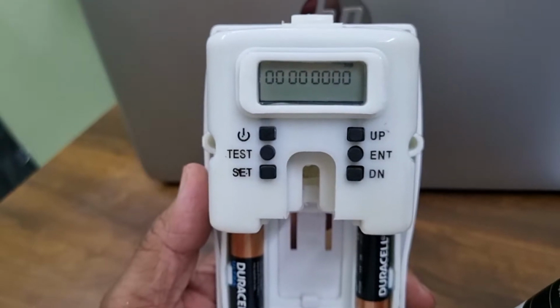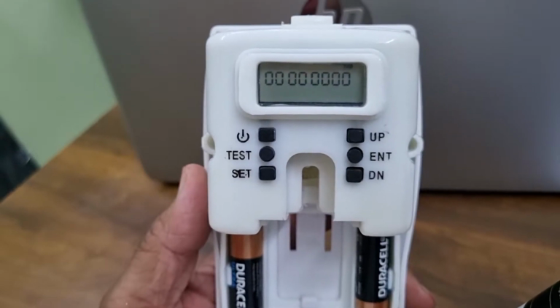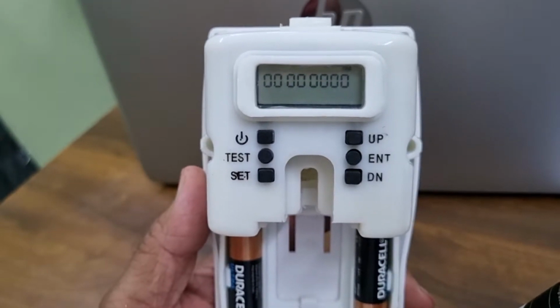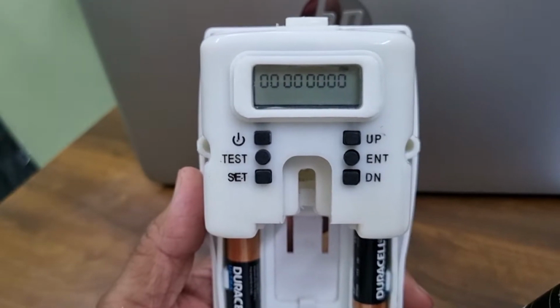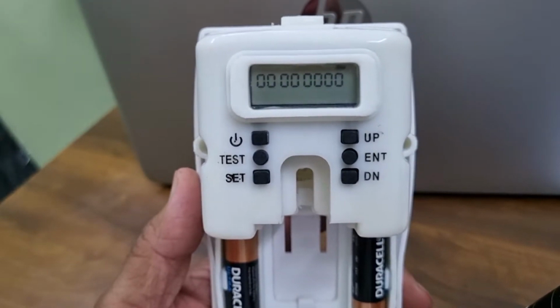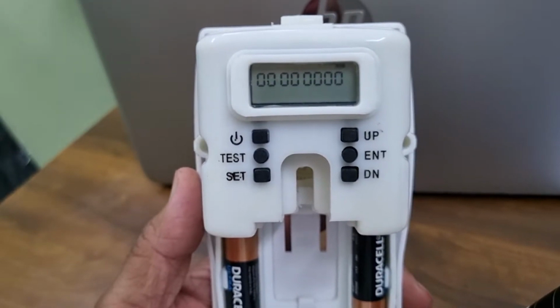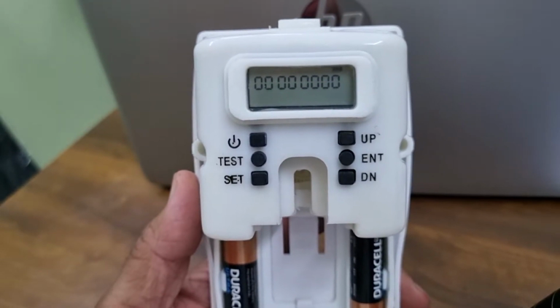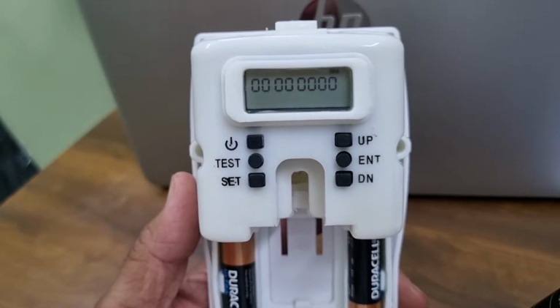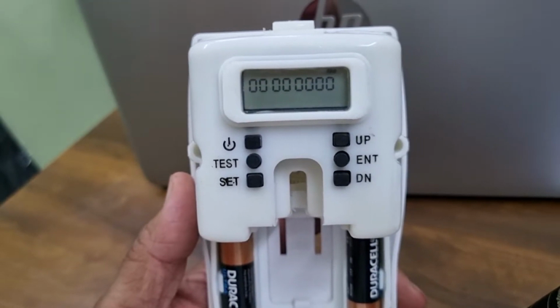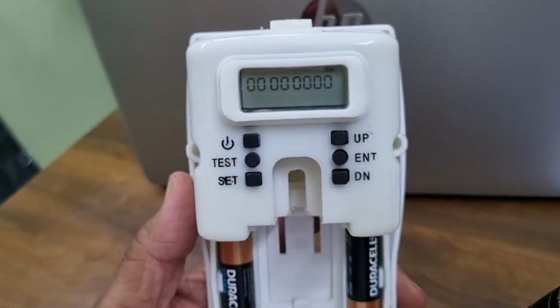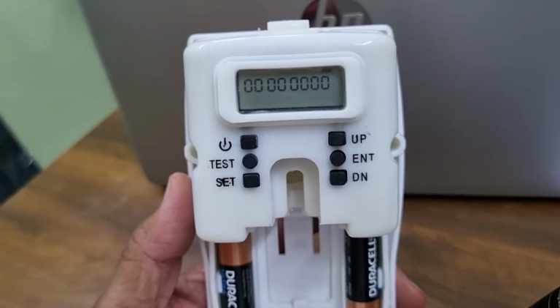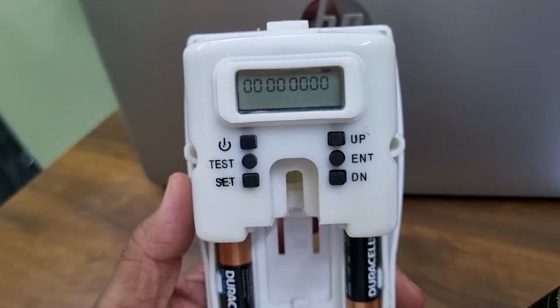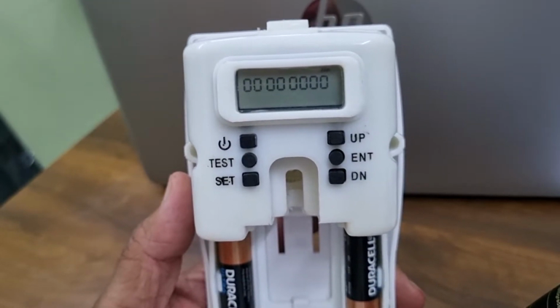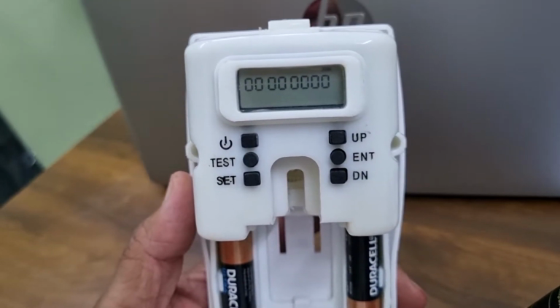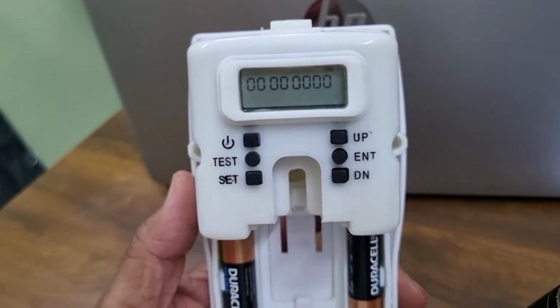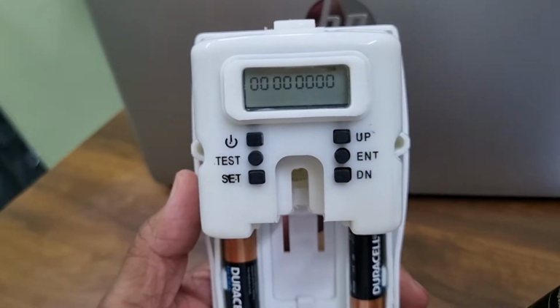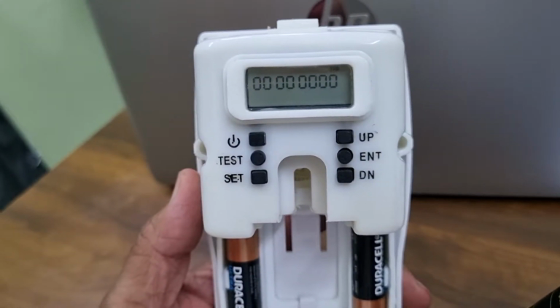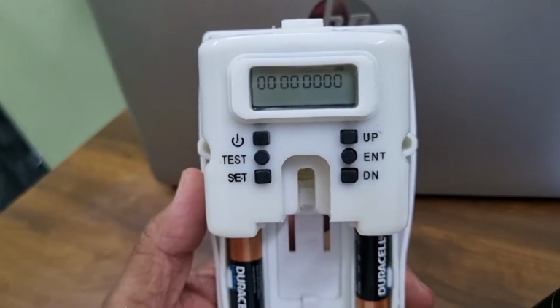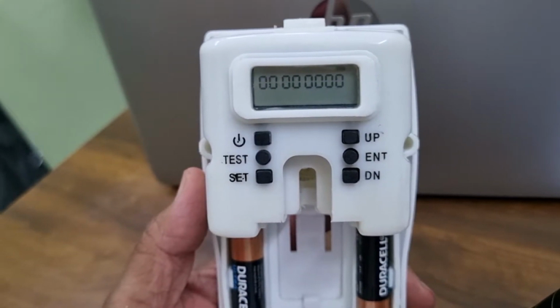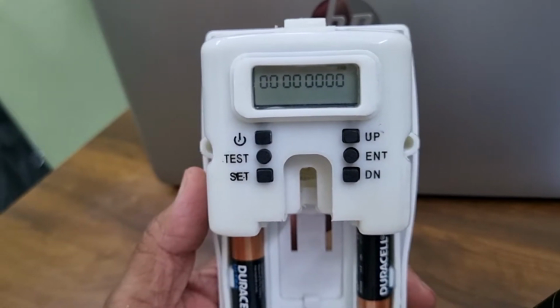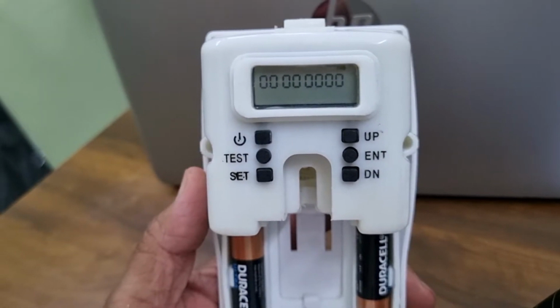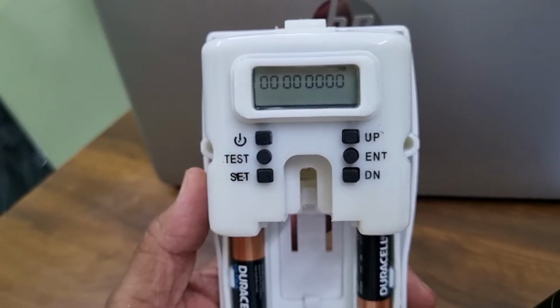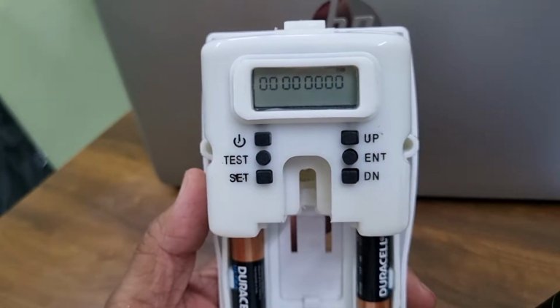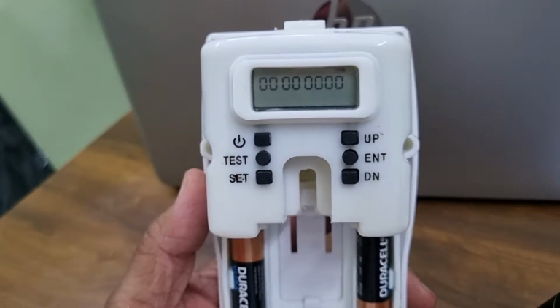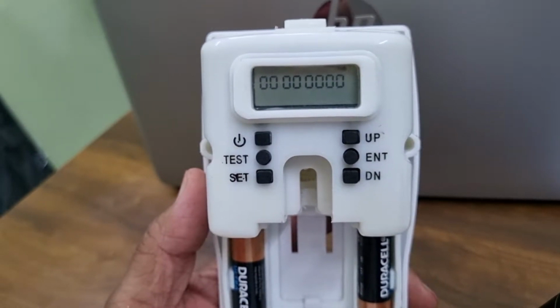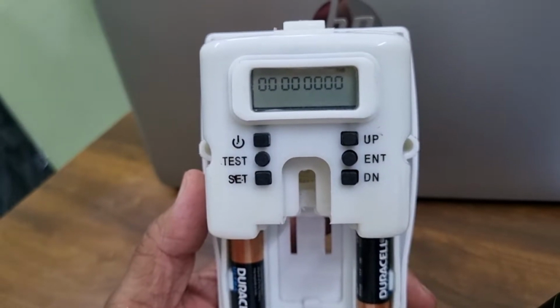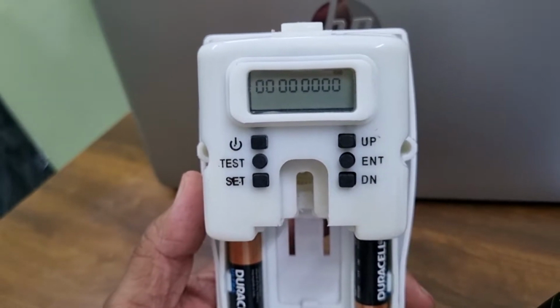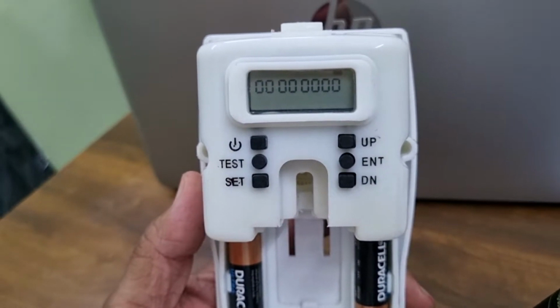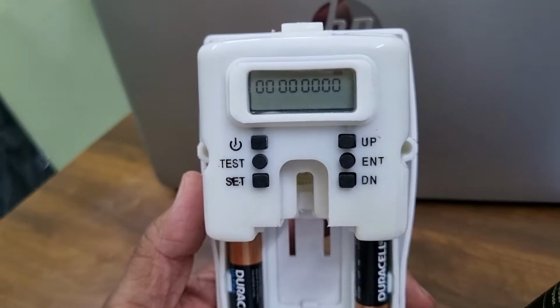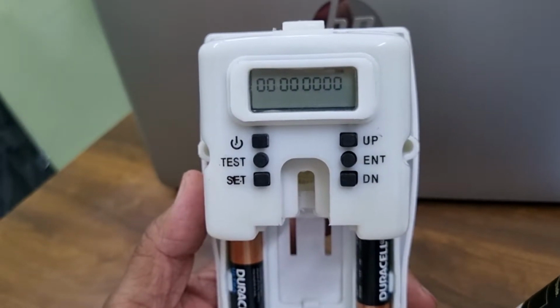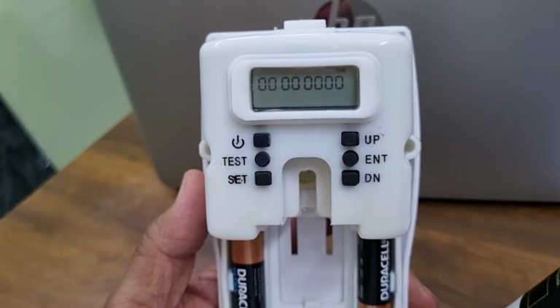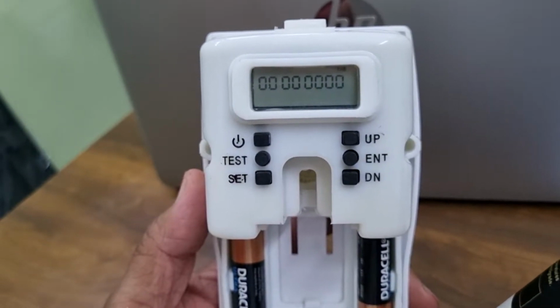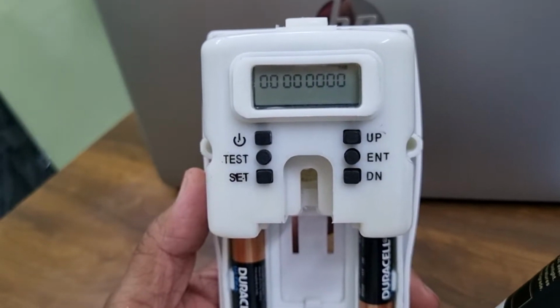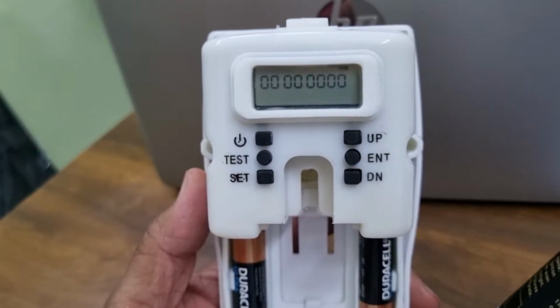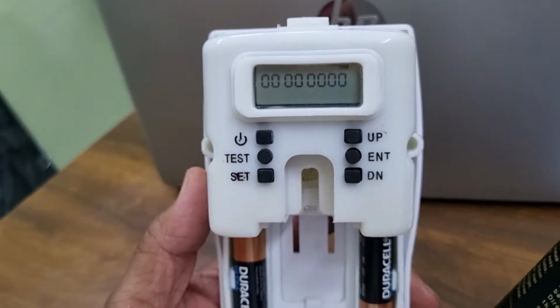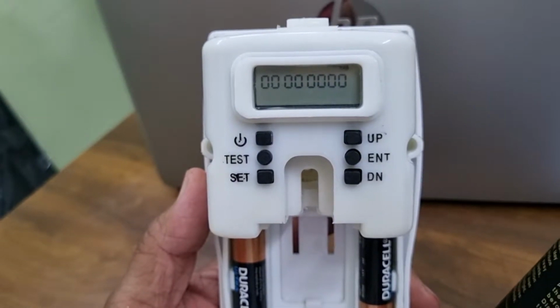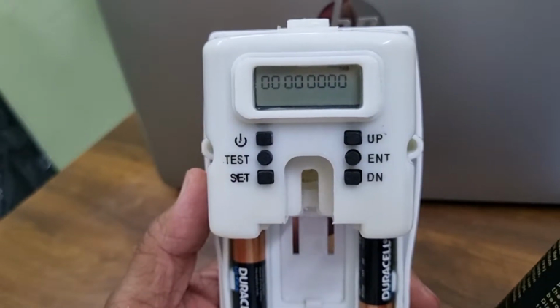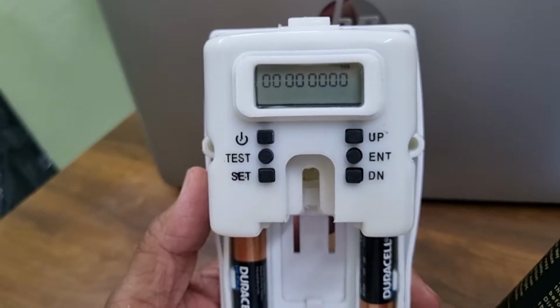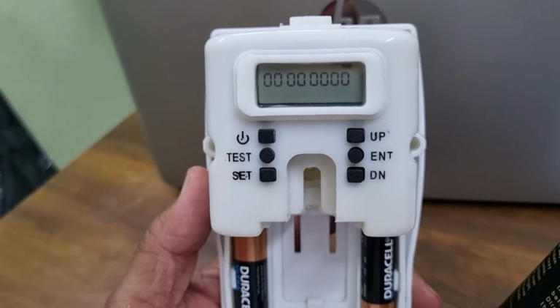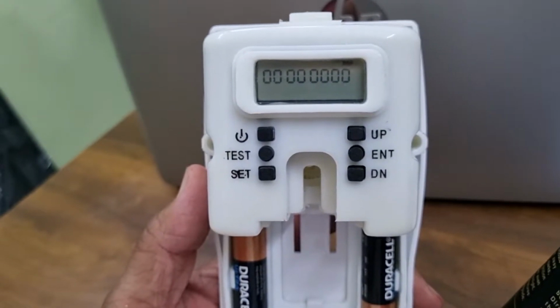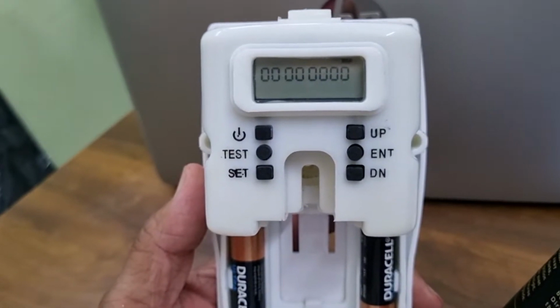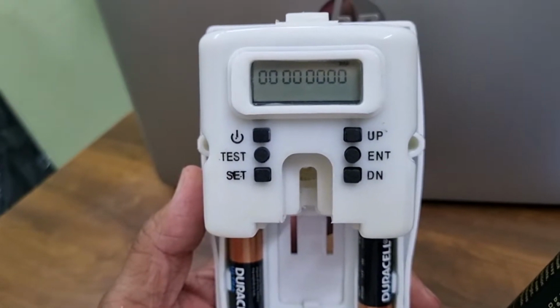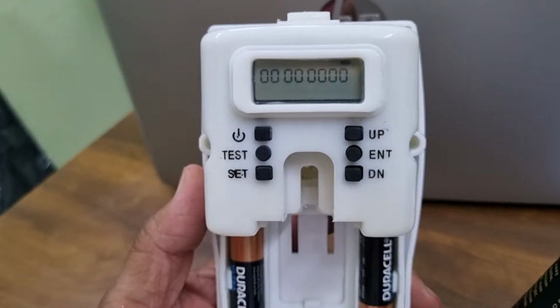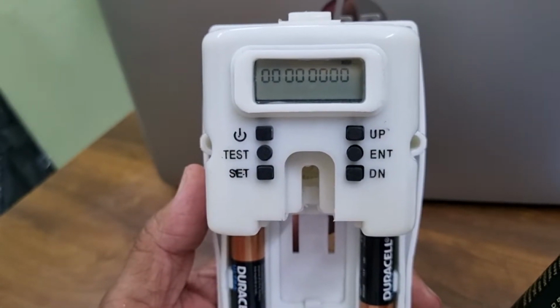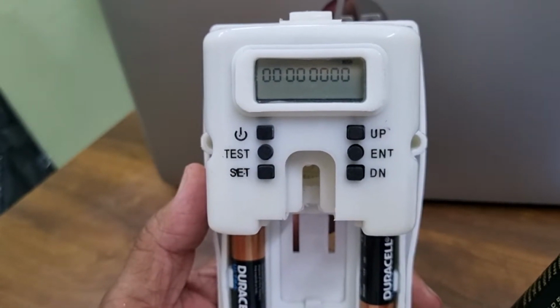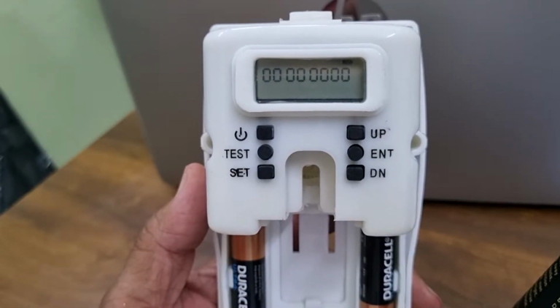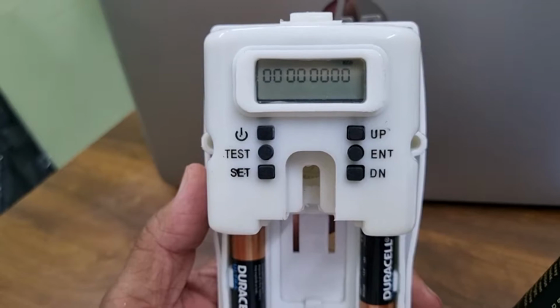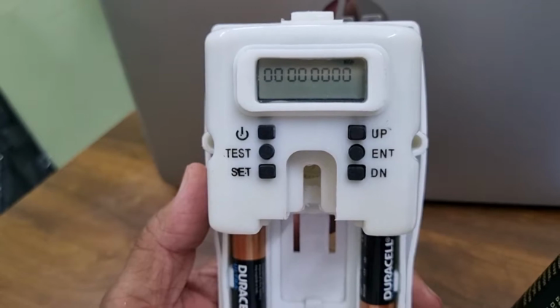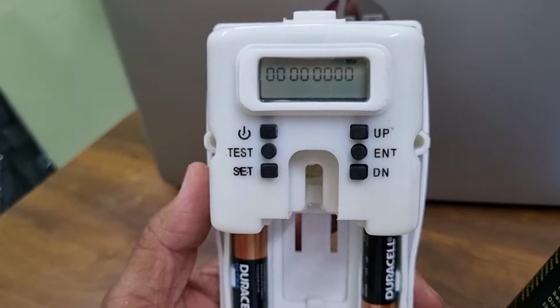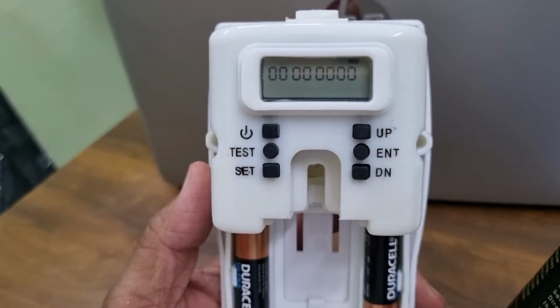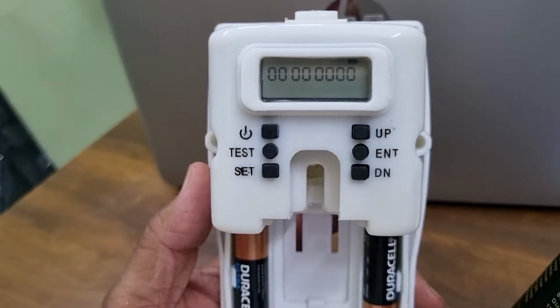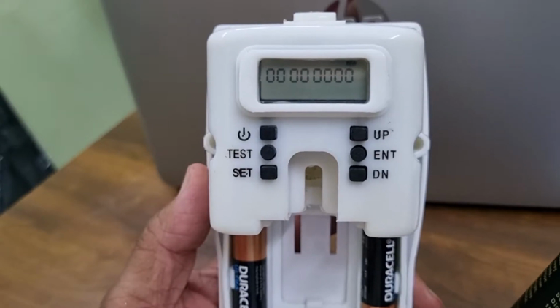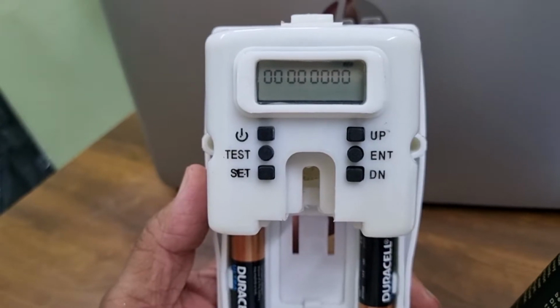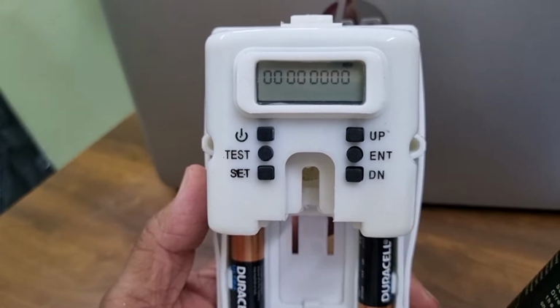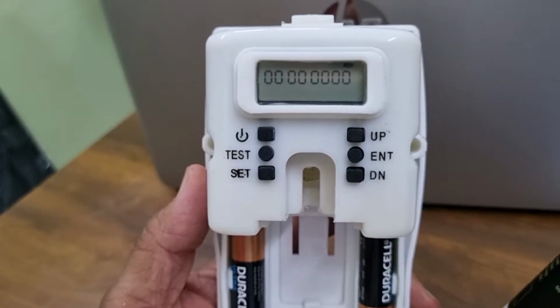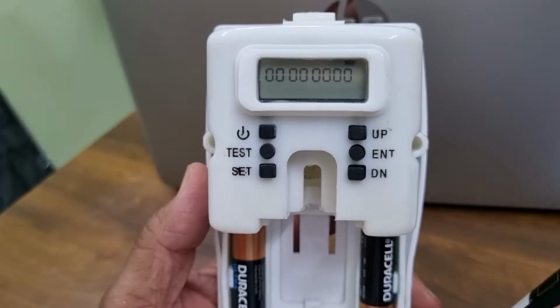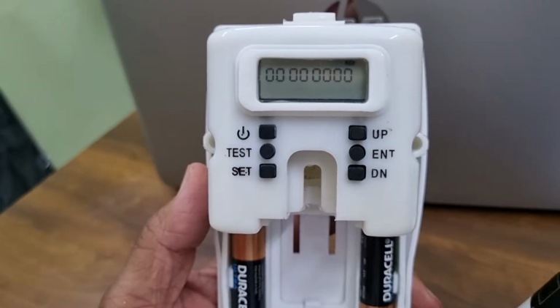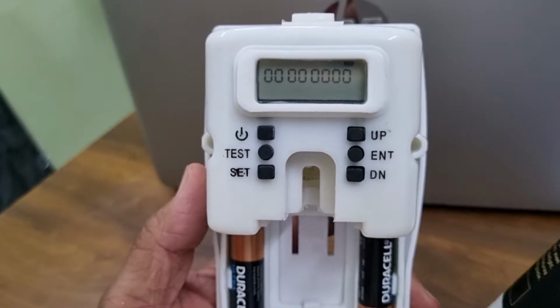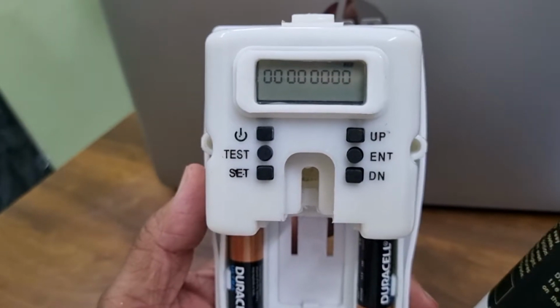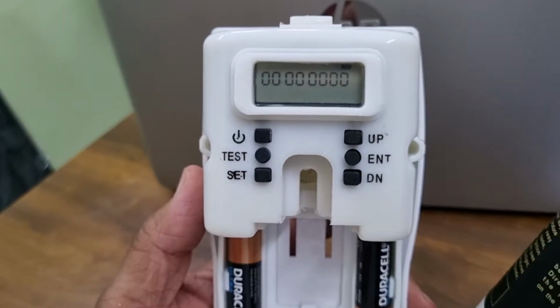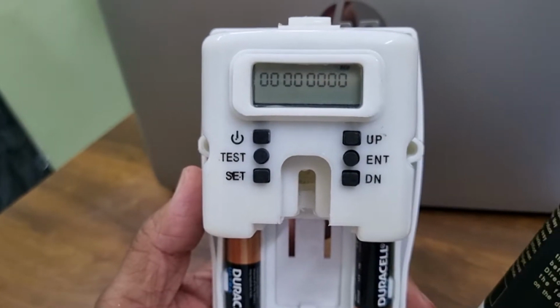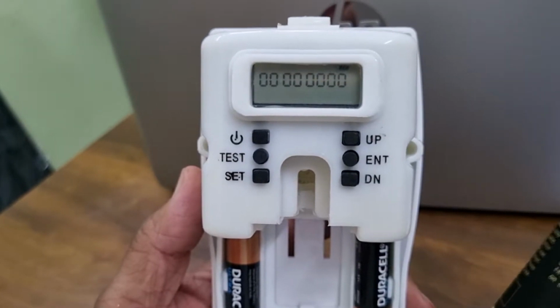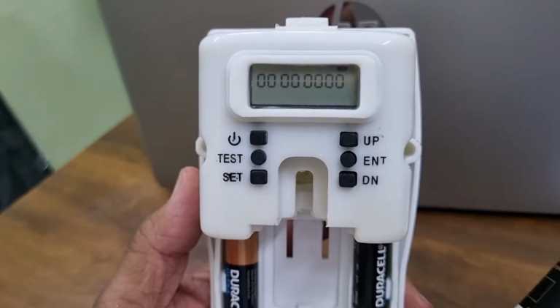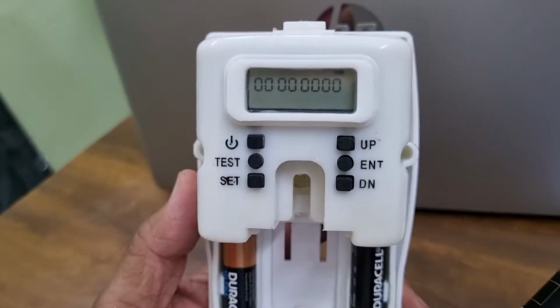Hi, this is the KC Green automatic aerosol nanobuzz dispenser. Today we are going to explain how to program this dispenser.